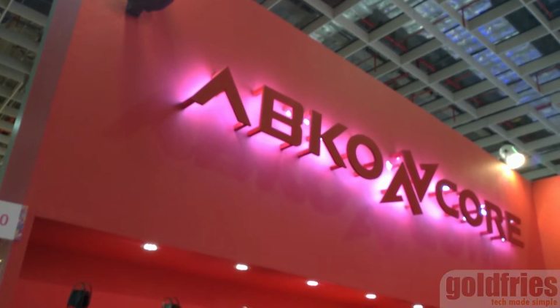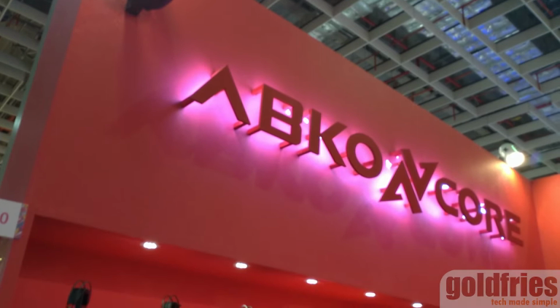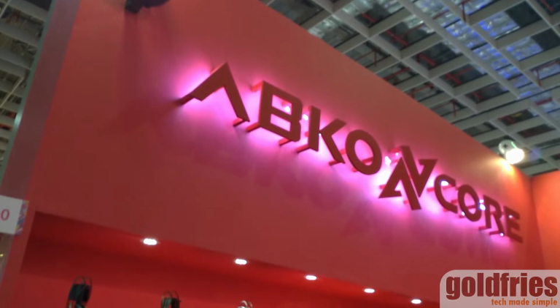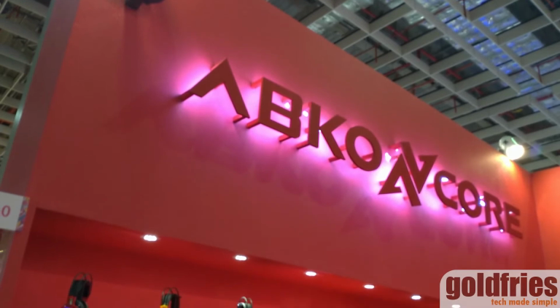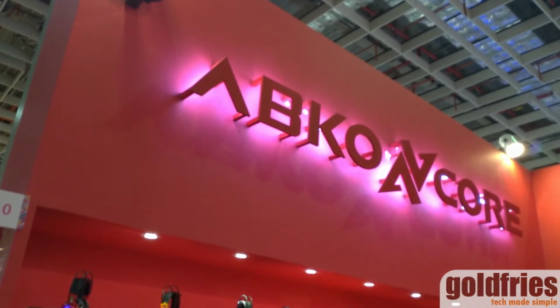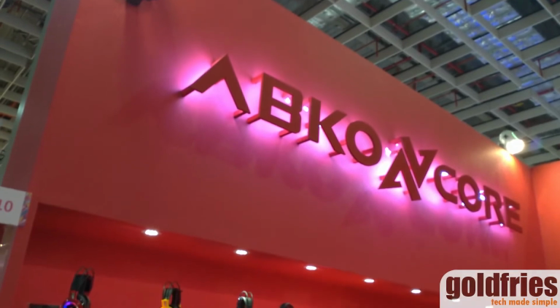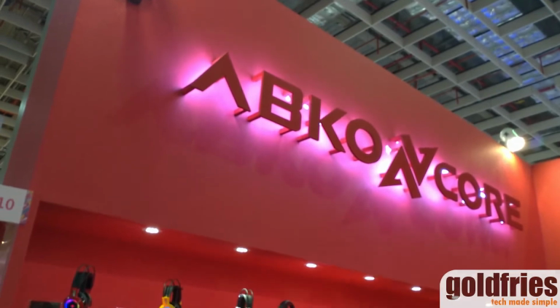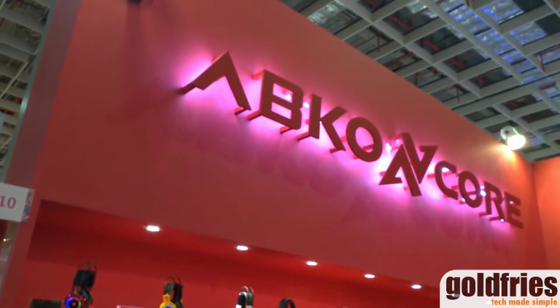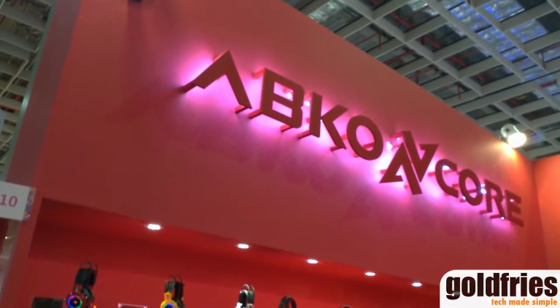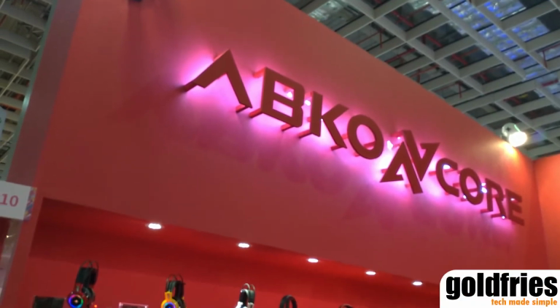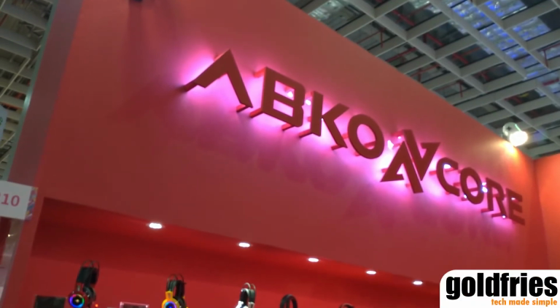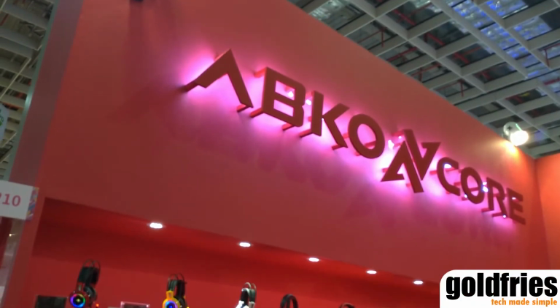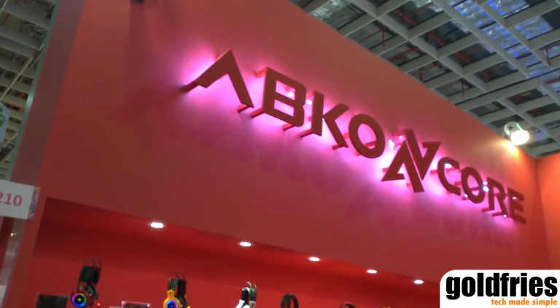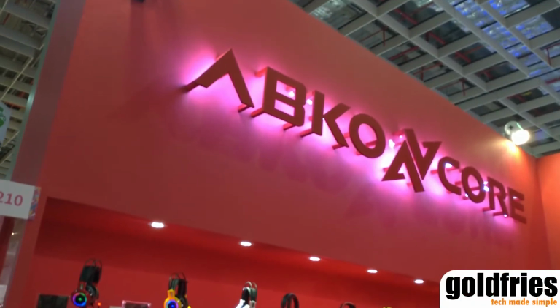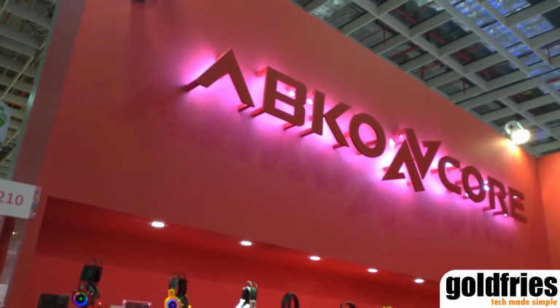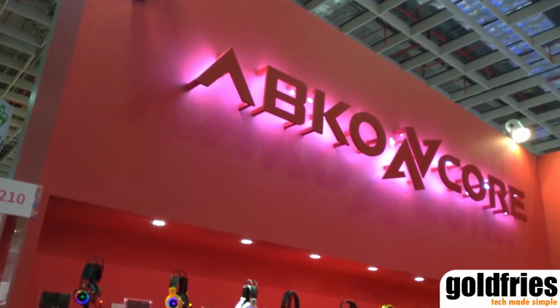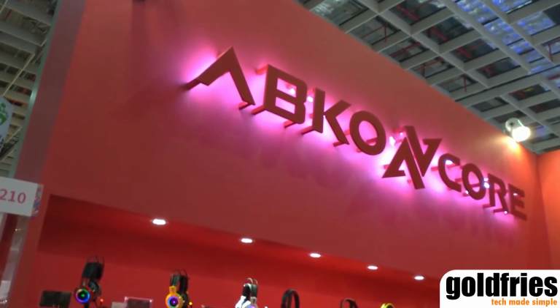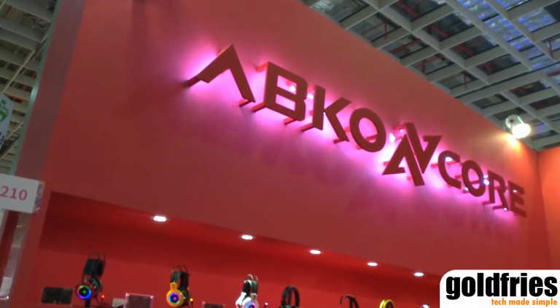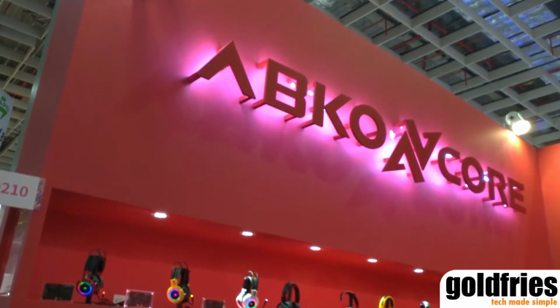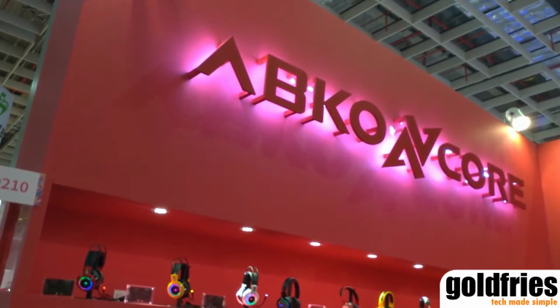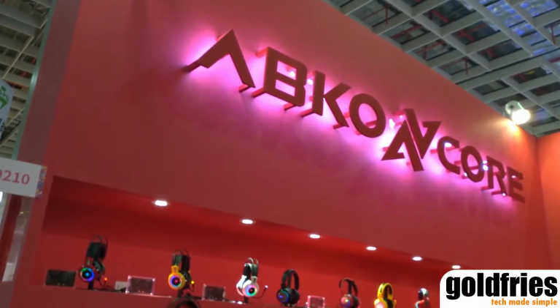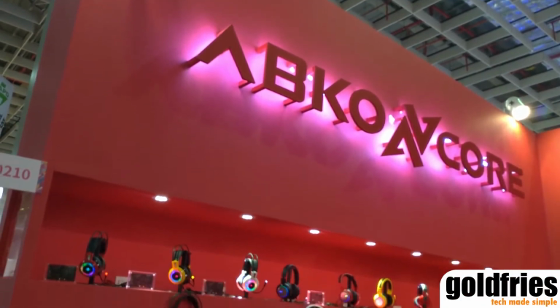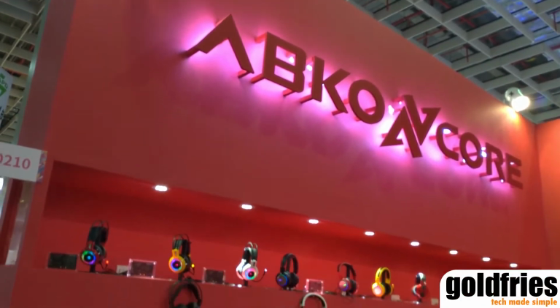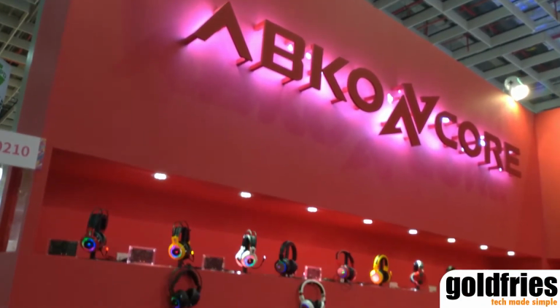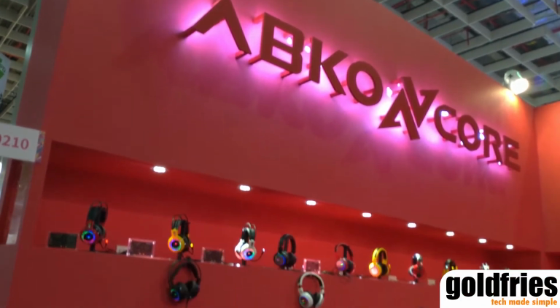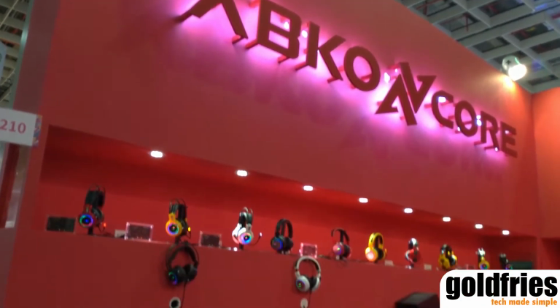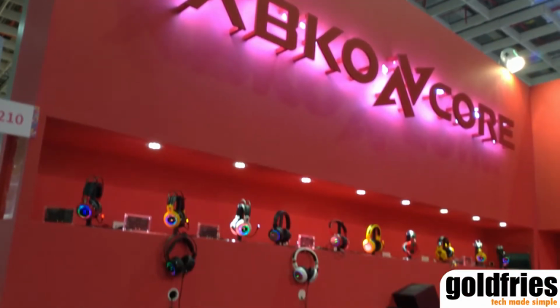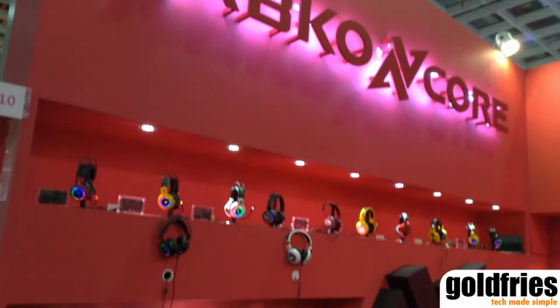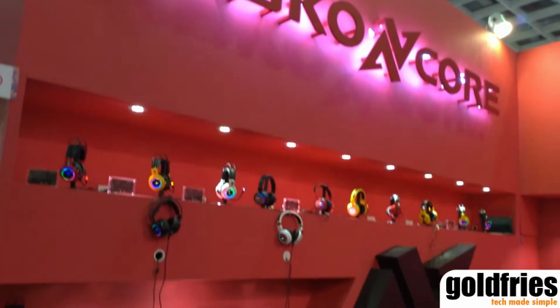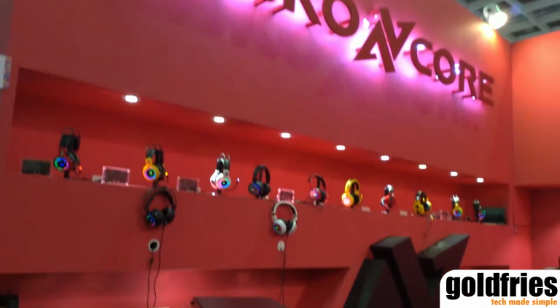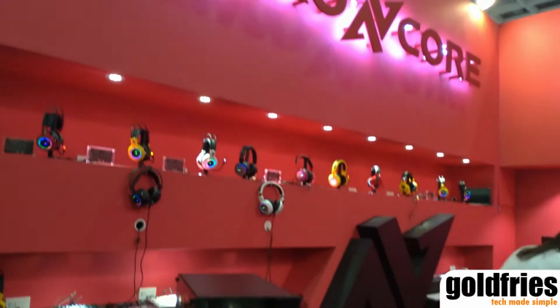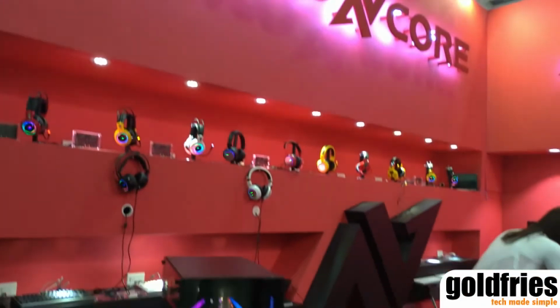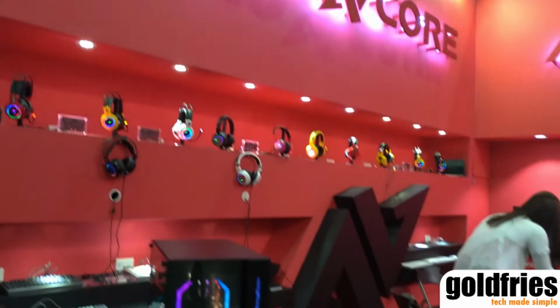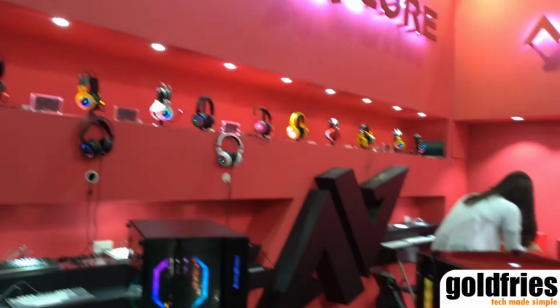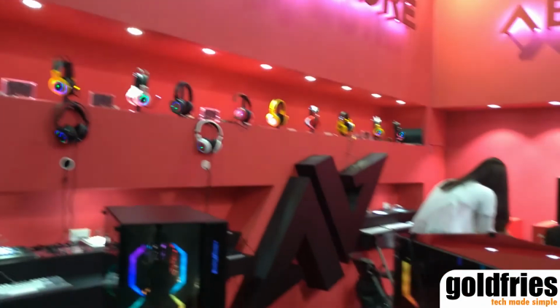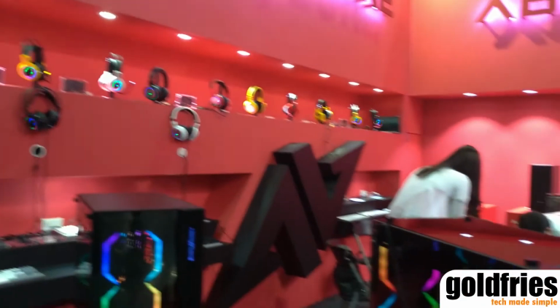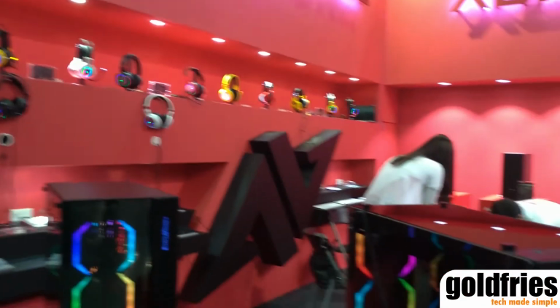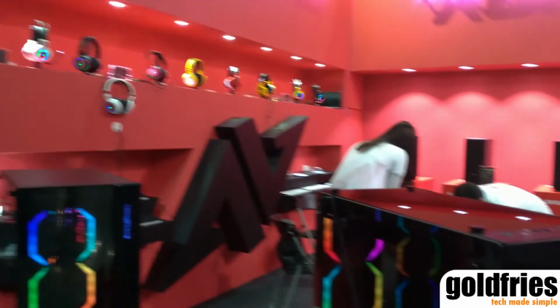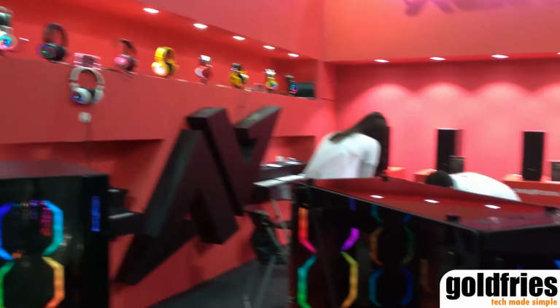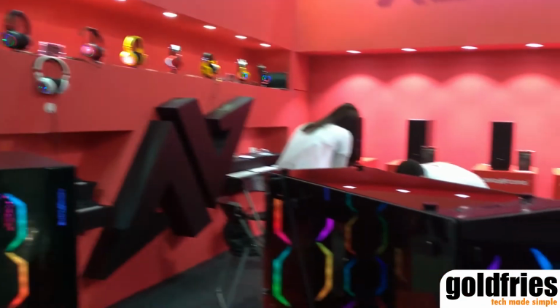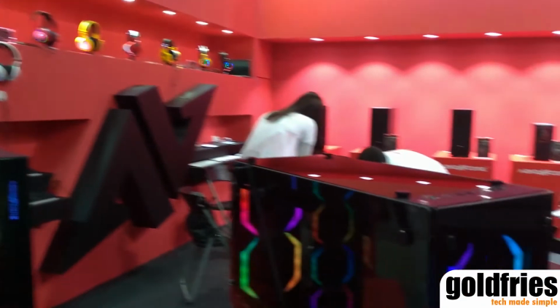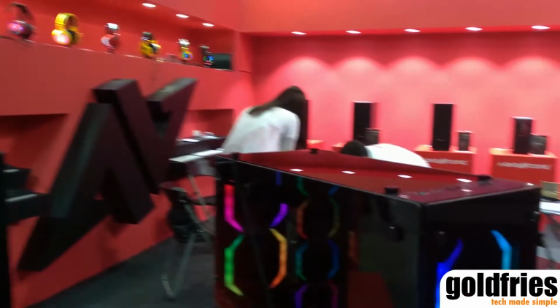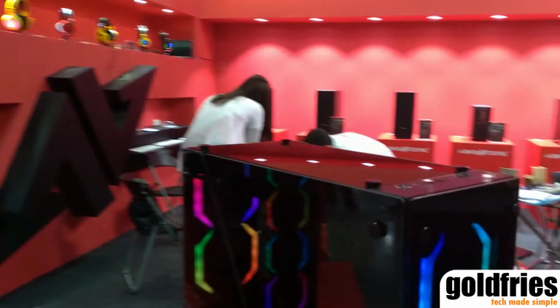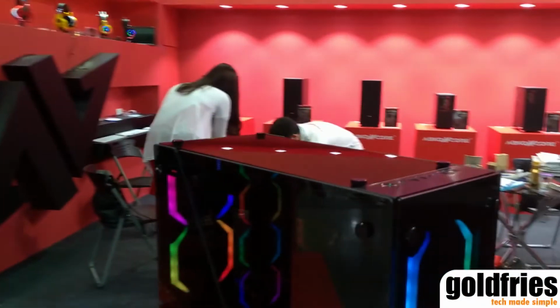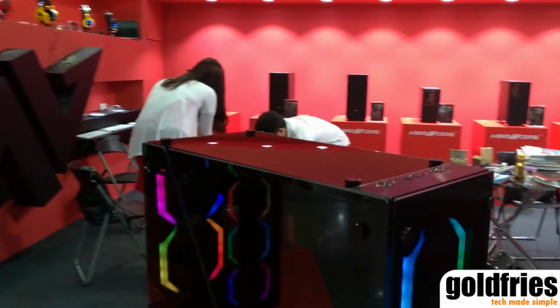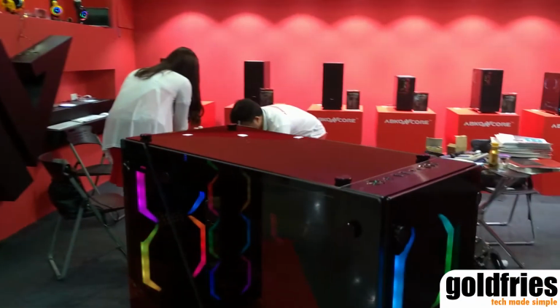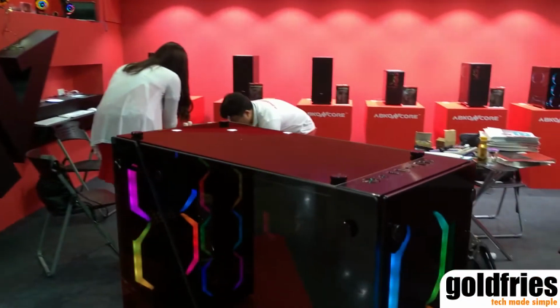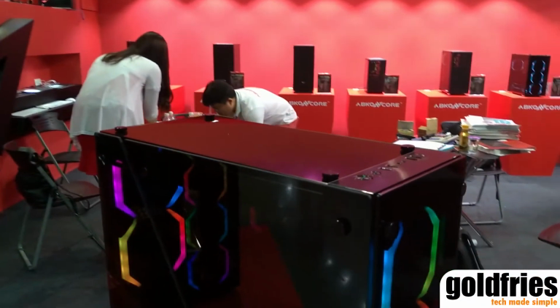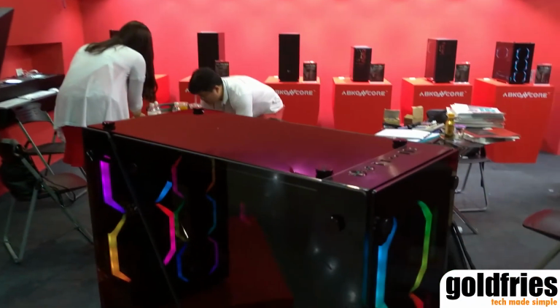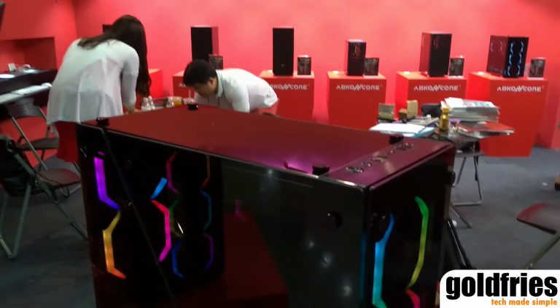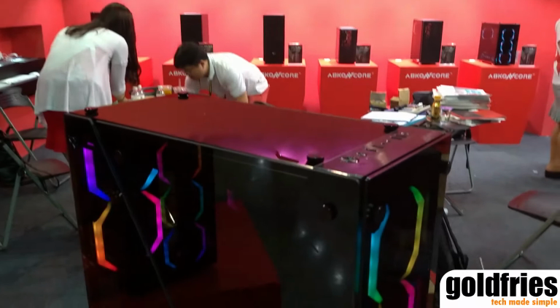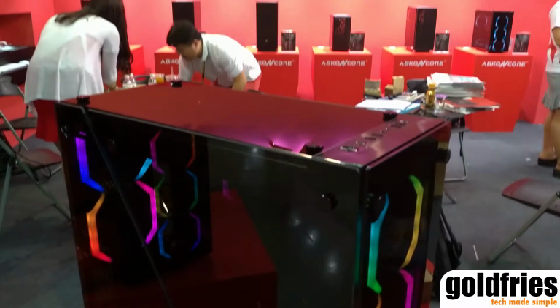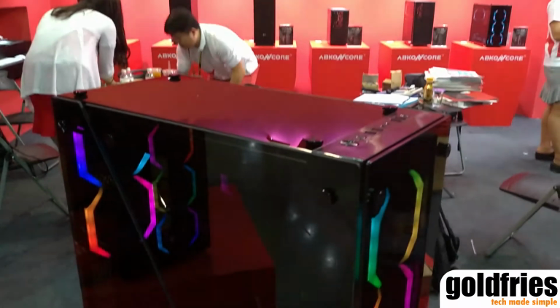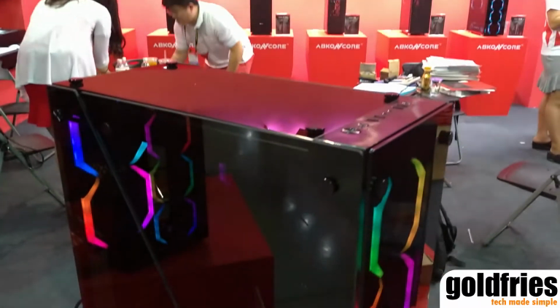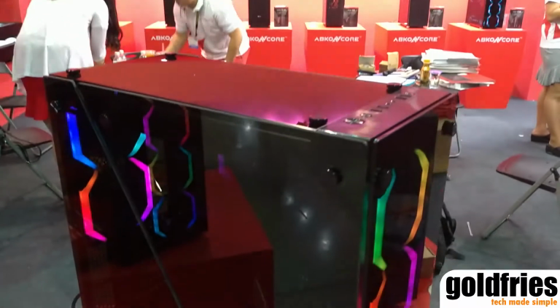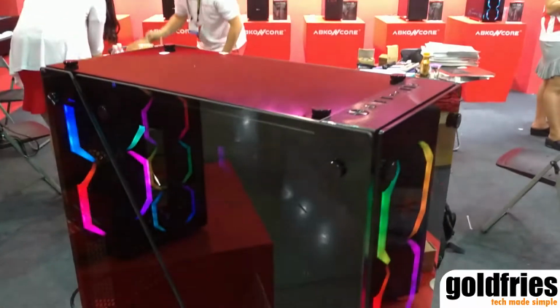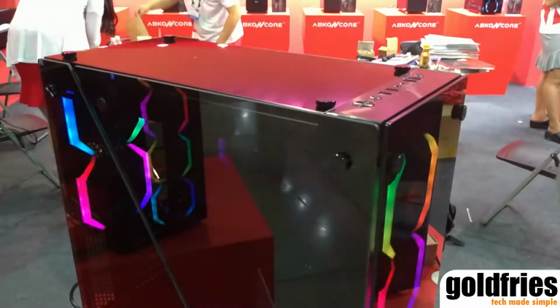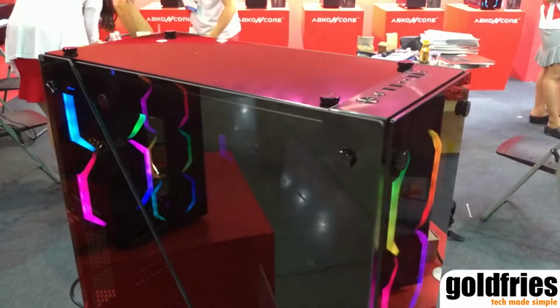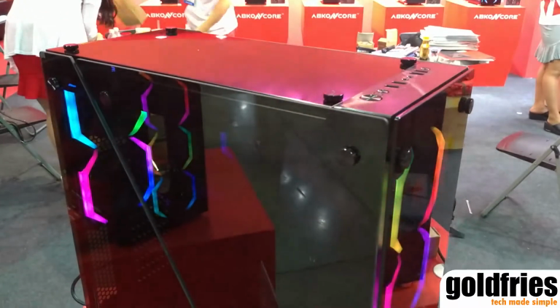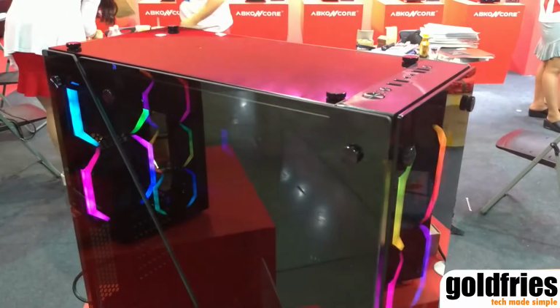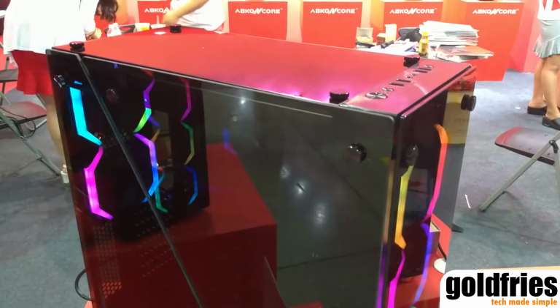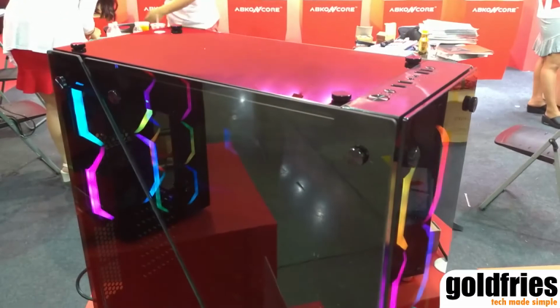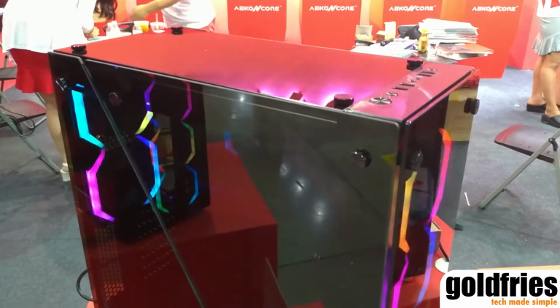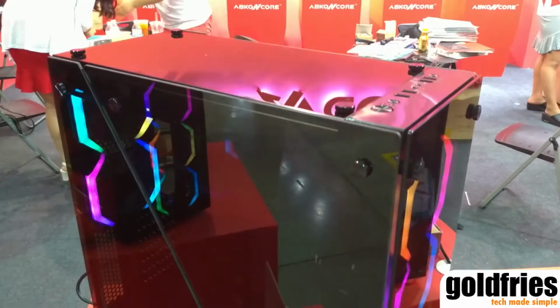Hi guys, Brian at Abco Encore again, and in this video we have the Tengri 650.